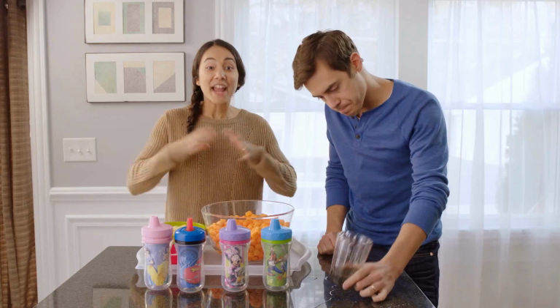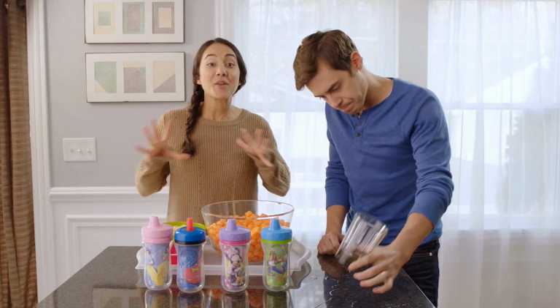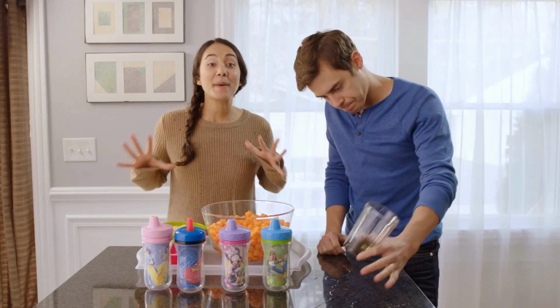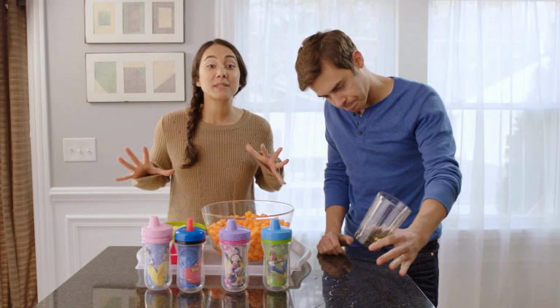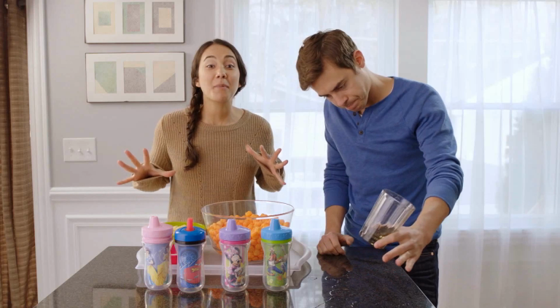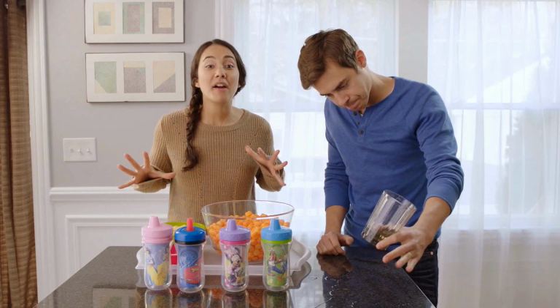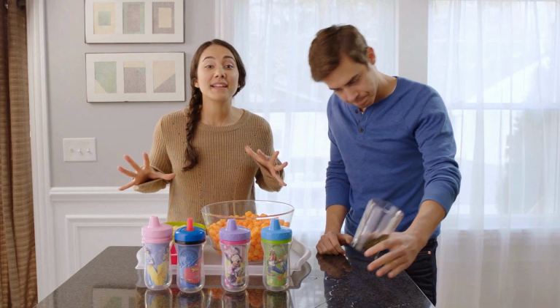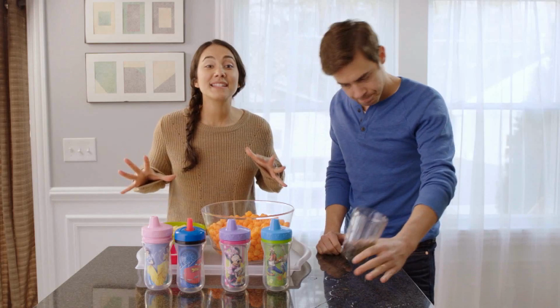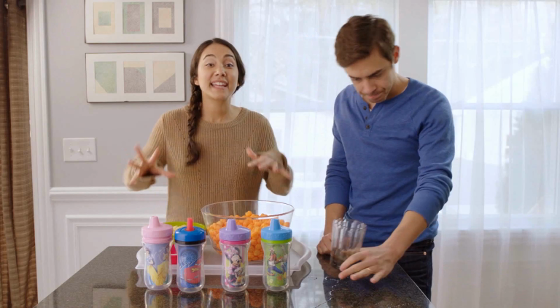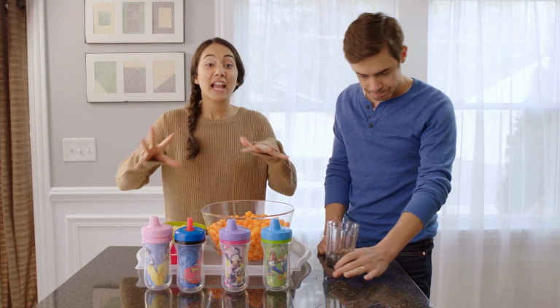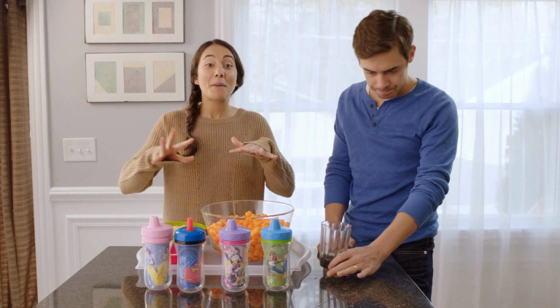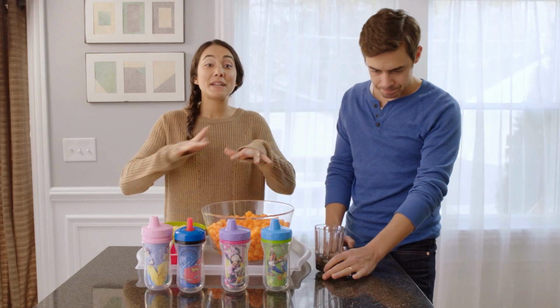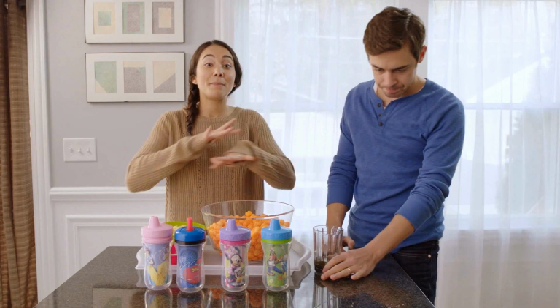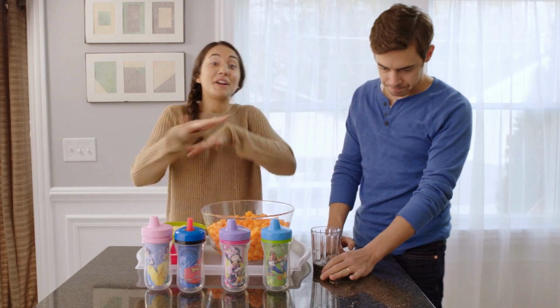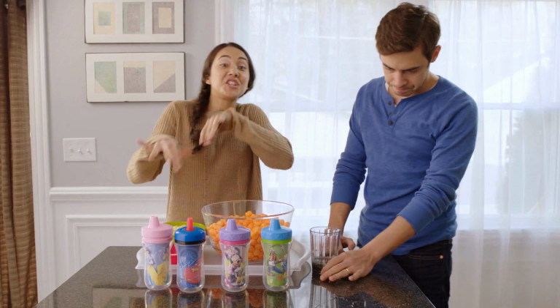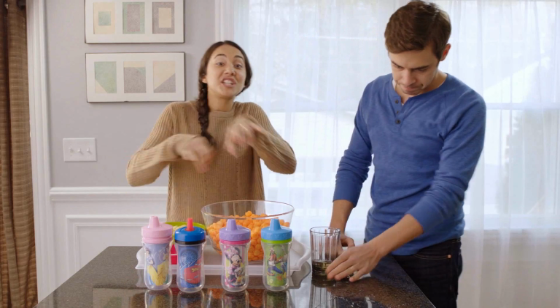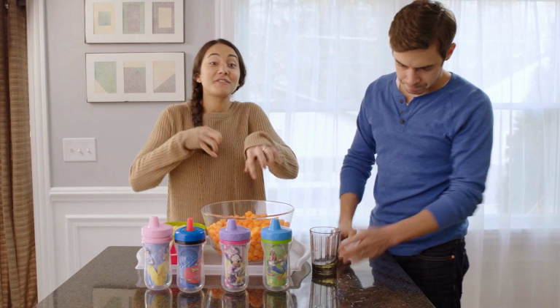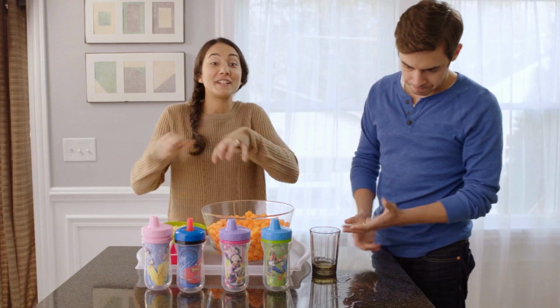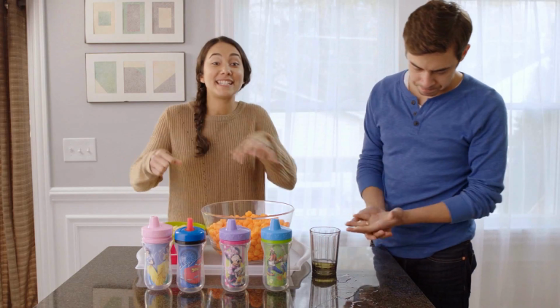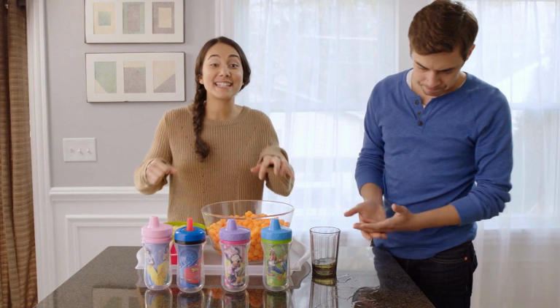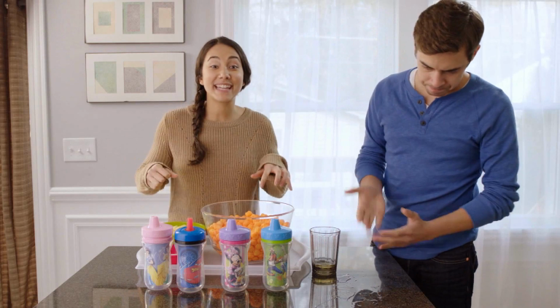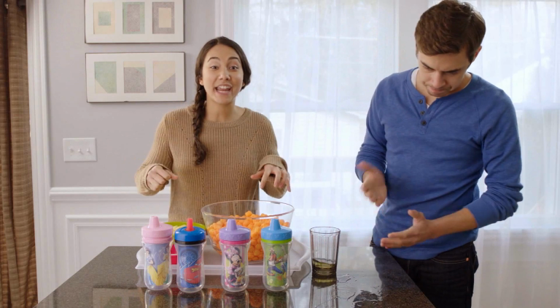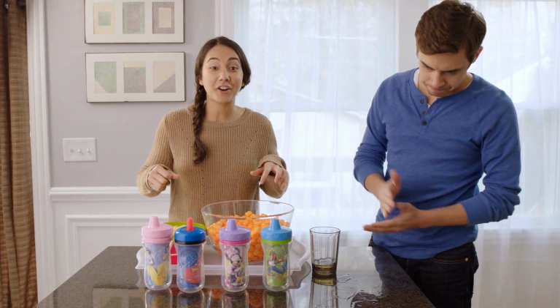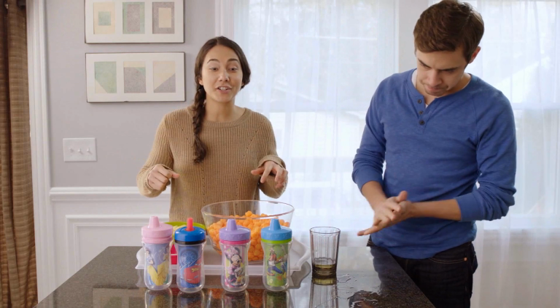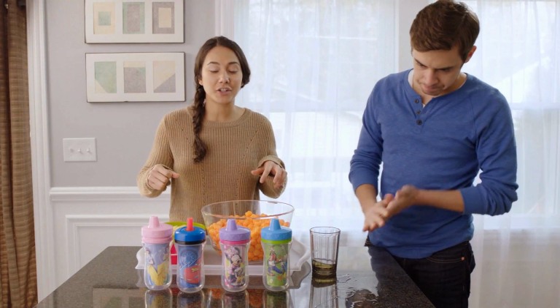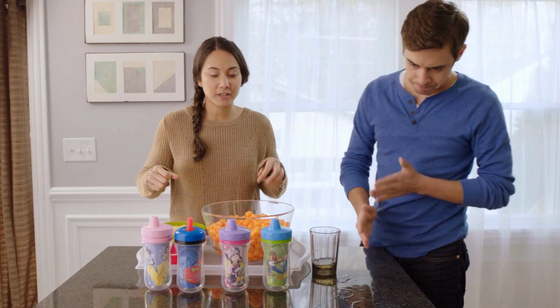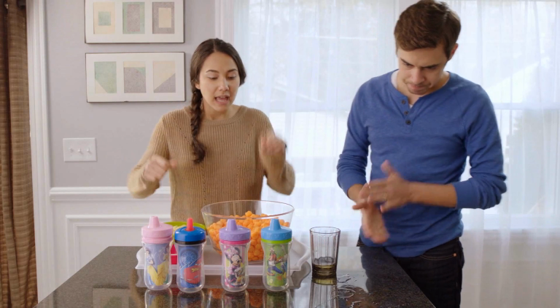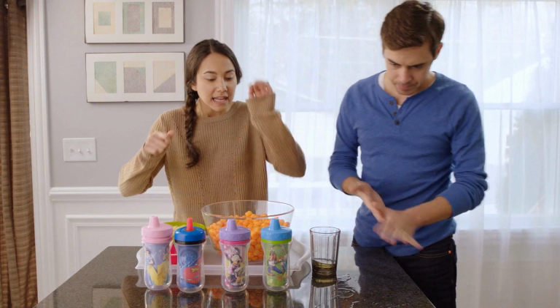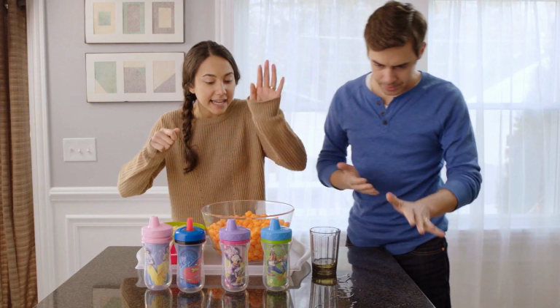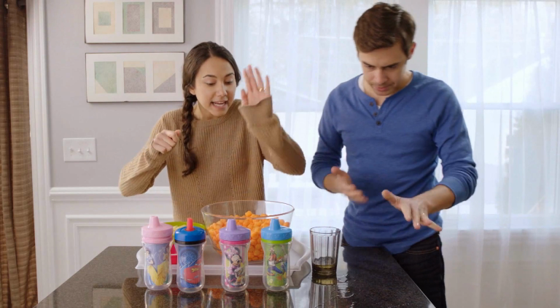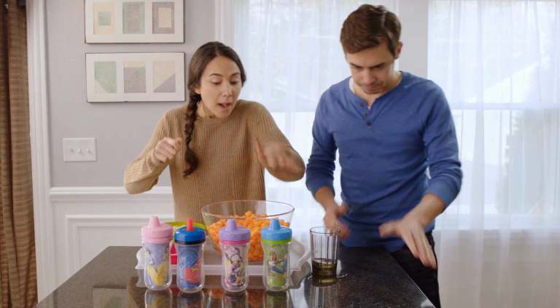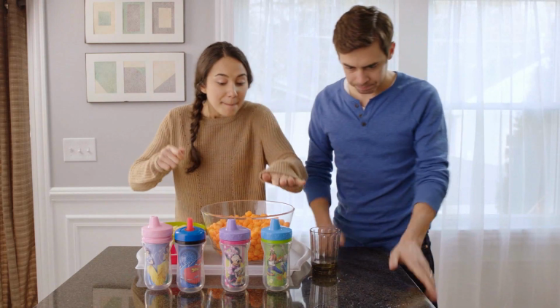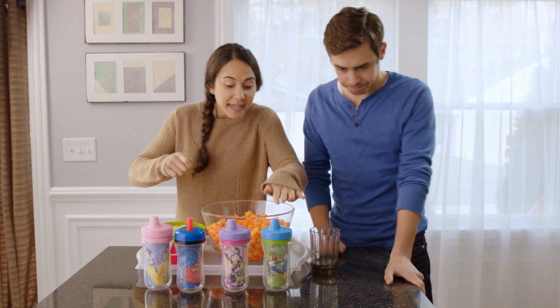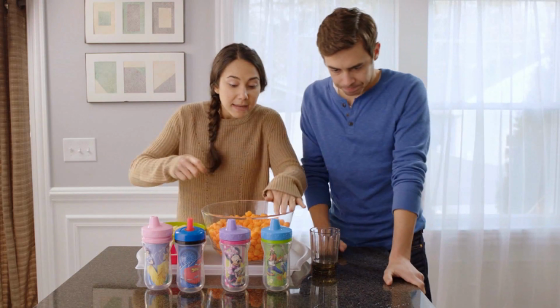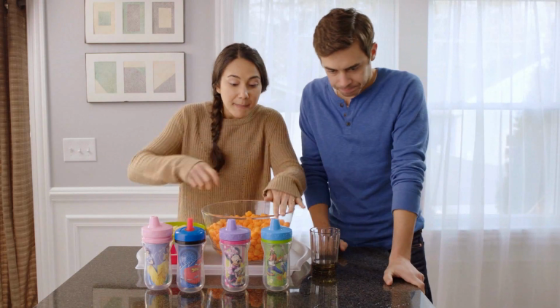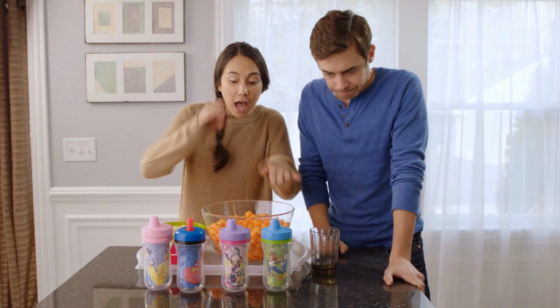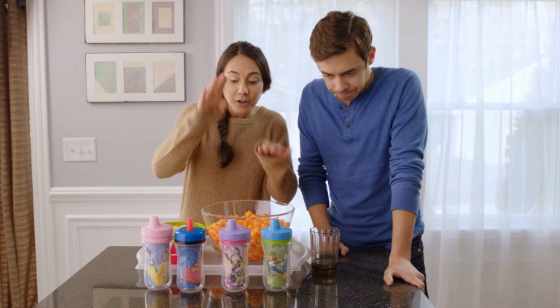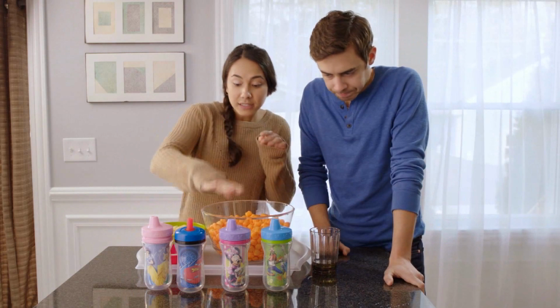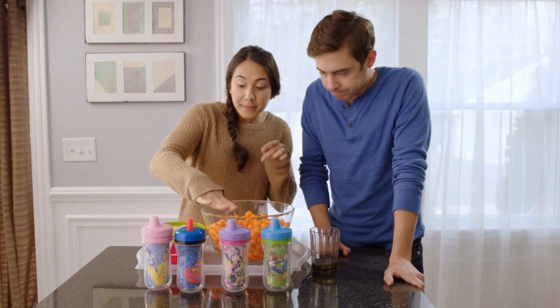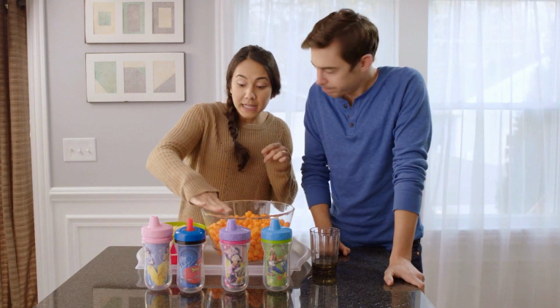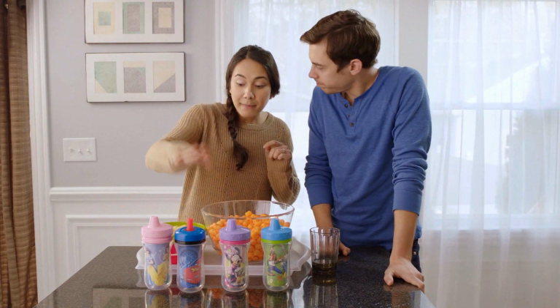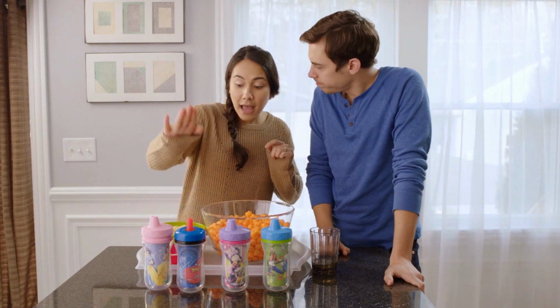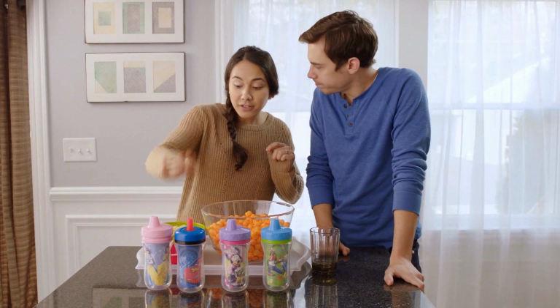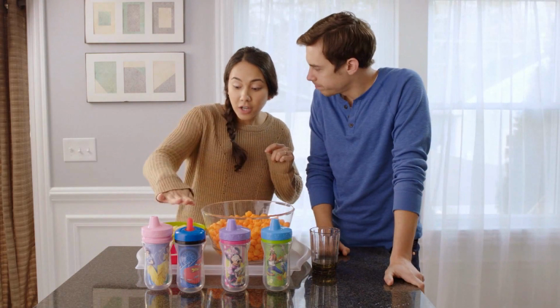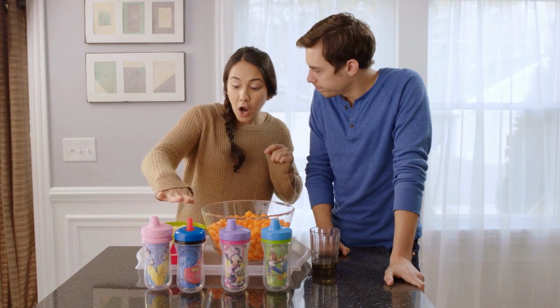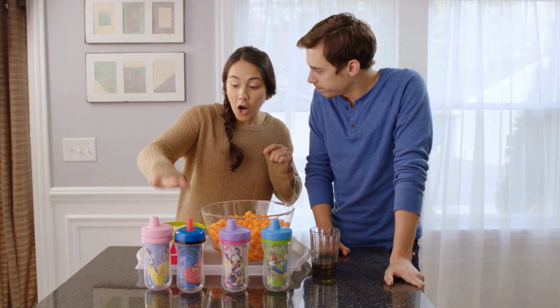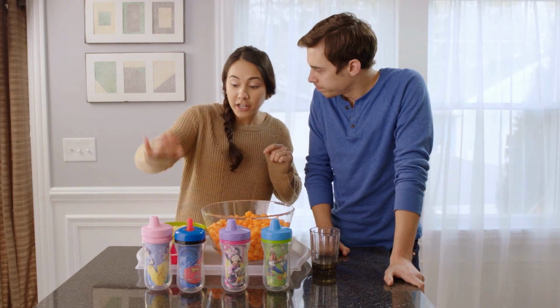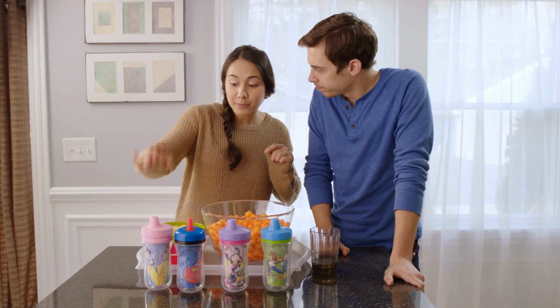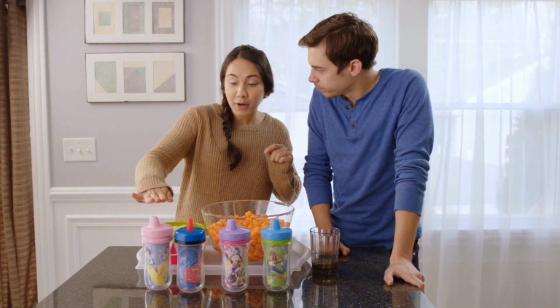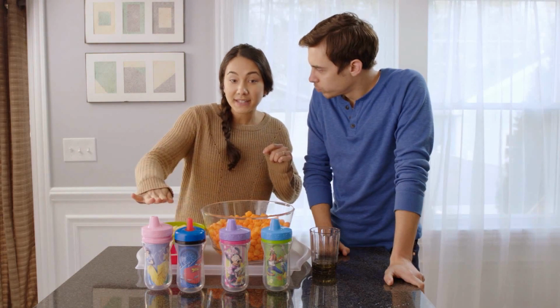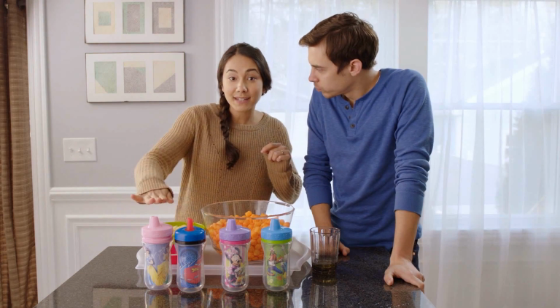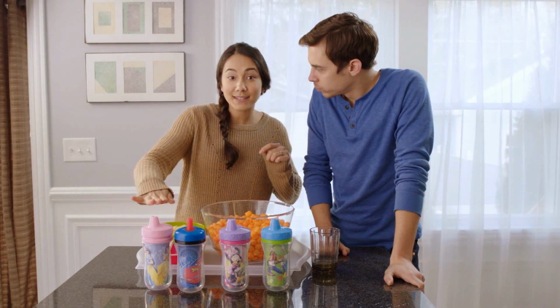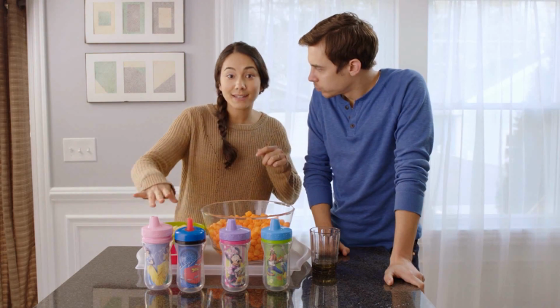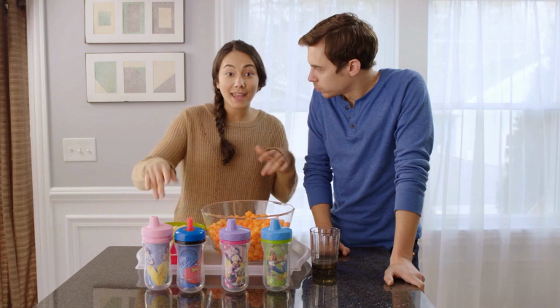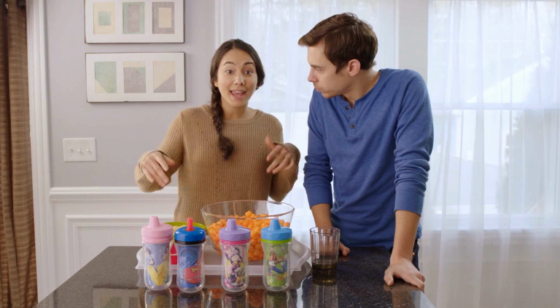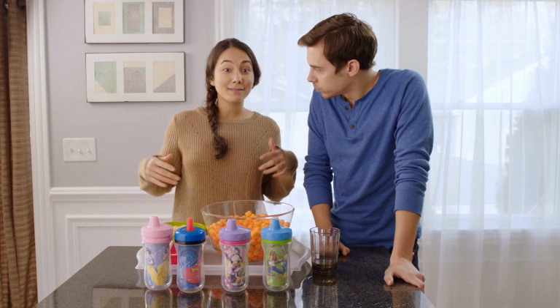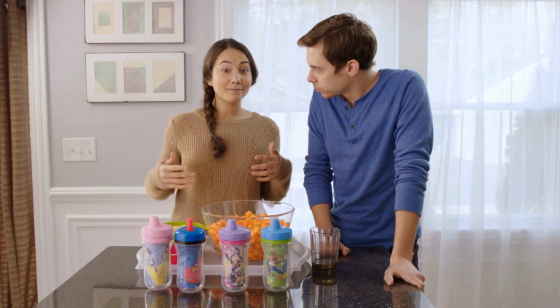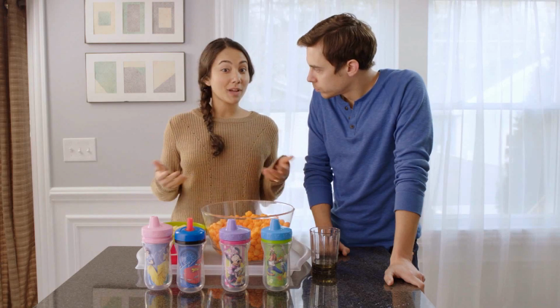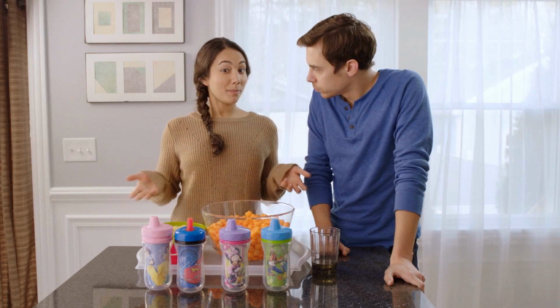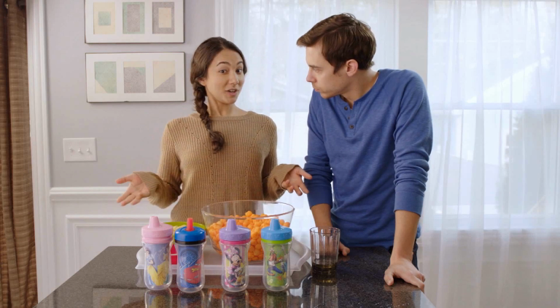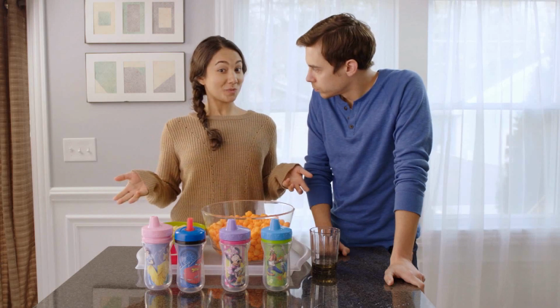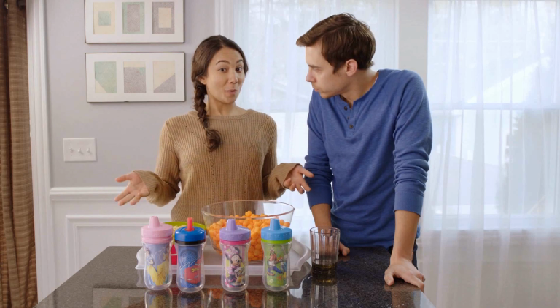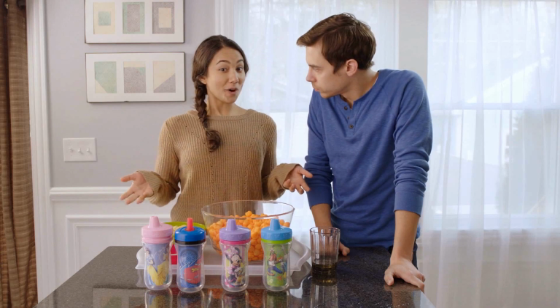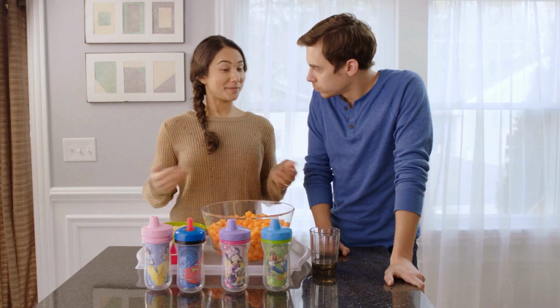And the best part is they come in a bunch of different Disney characters, like Mickey Mouse, Minnie Mouse, Cars, Princesses, and a bunch more.